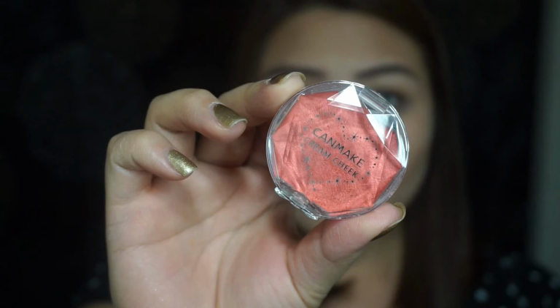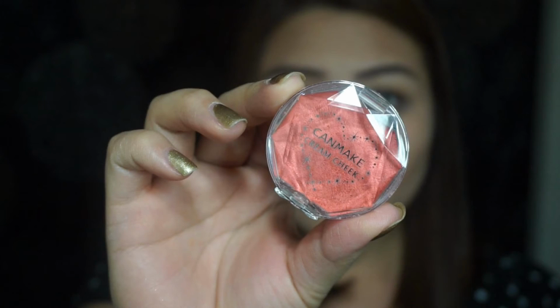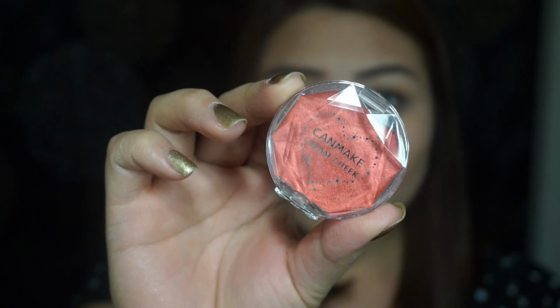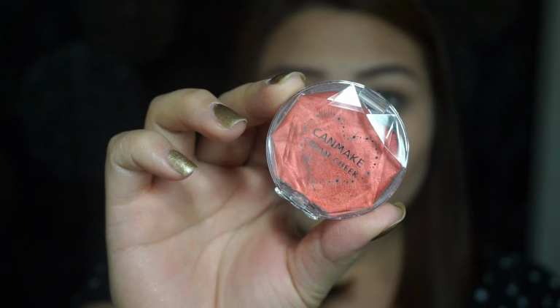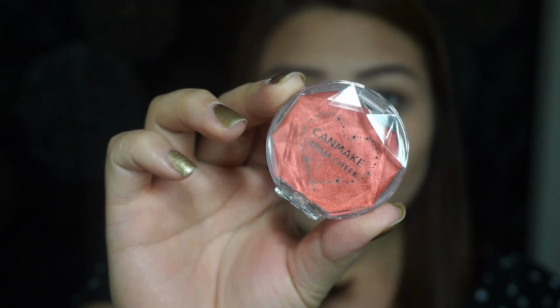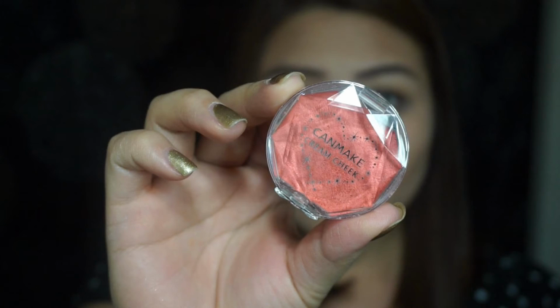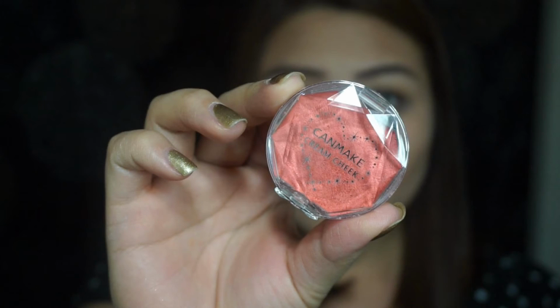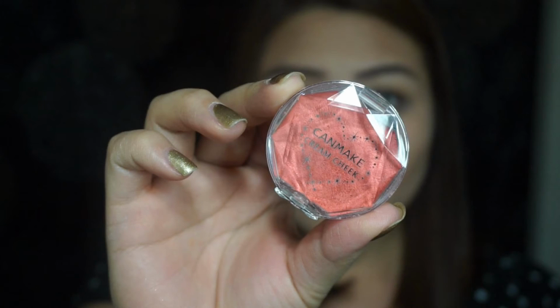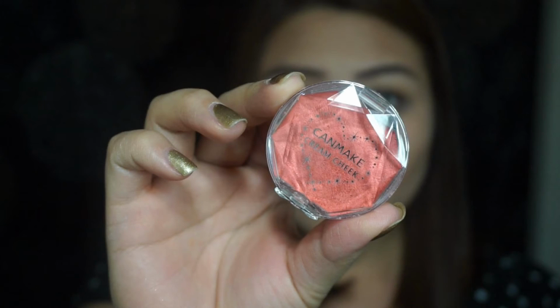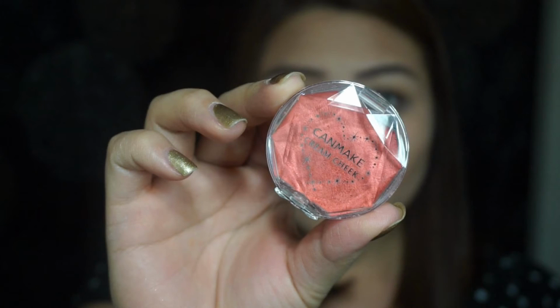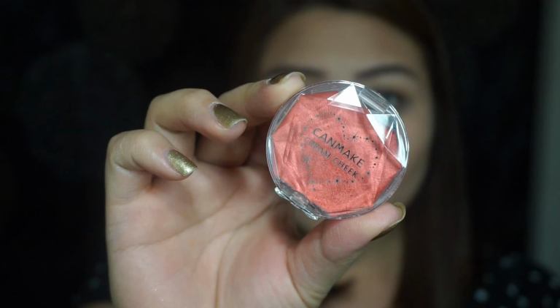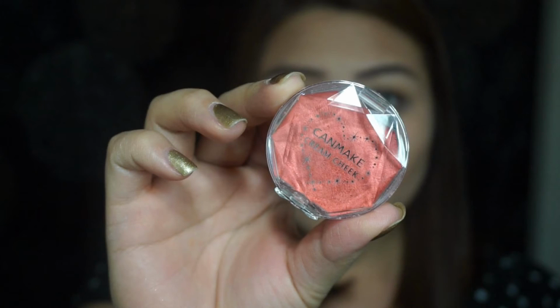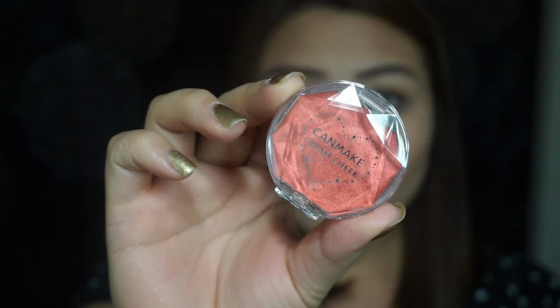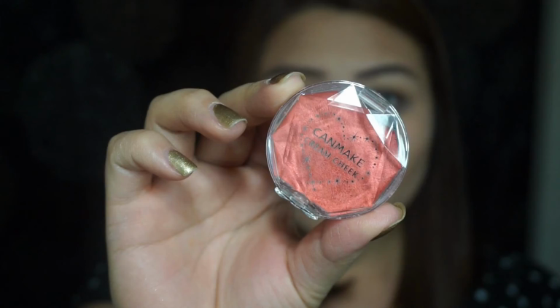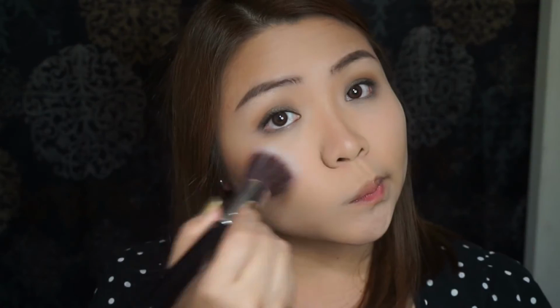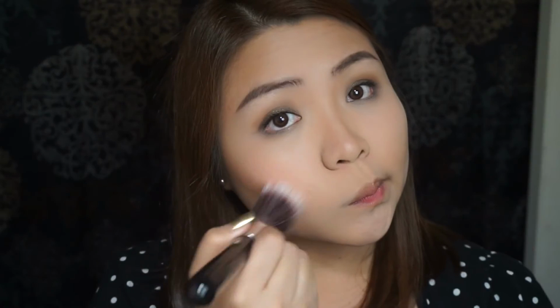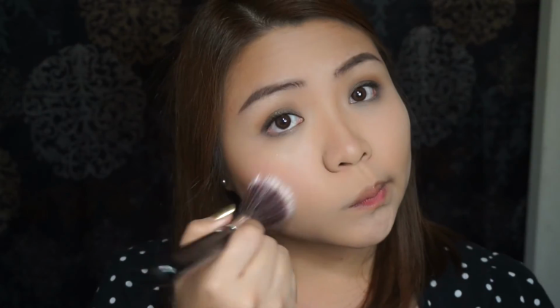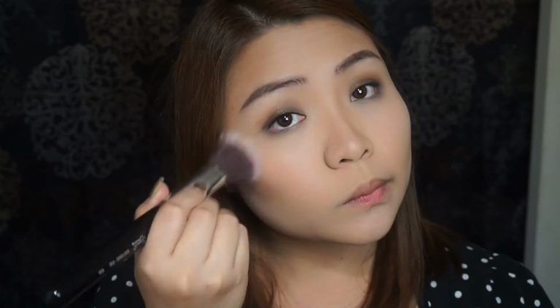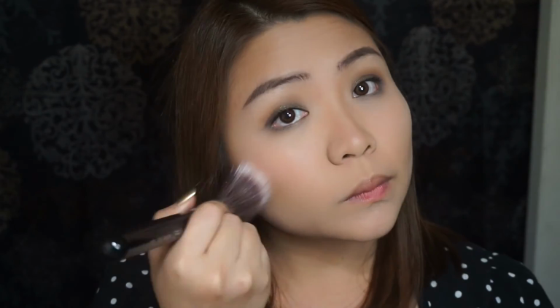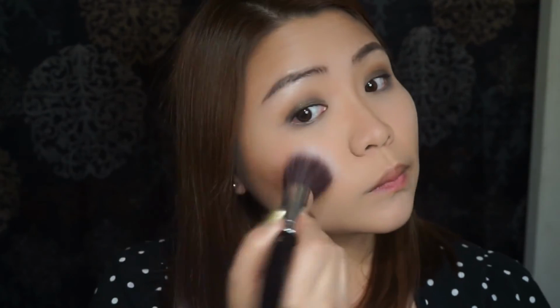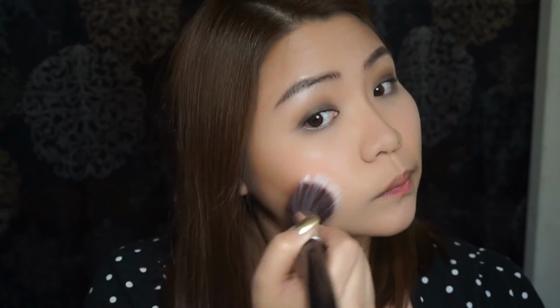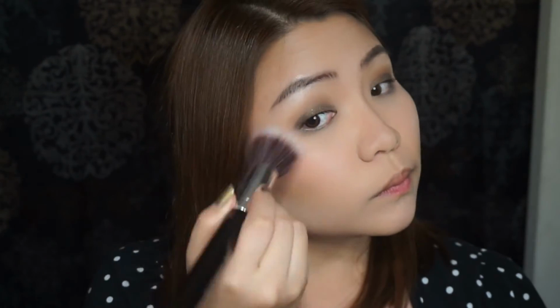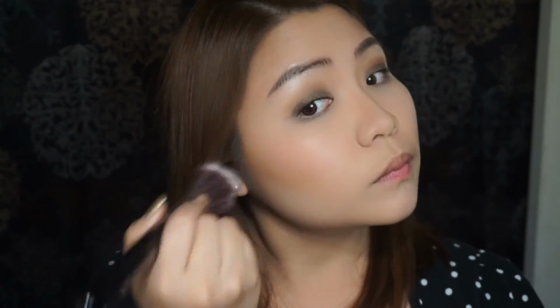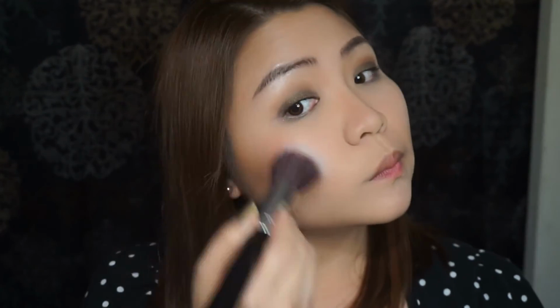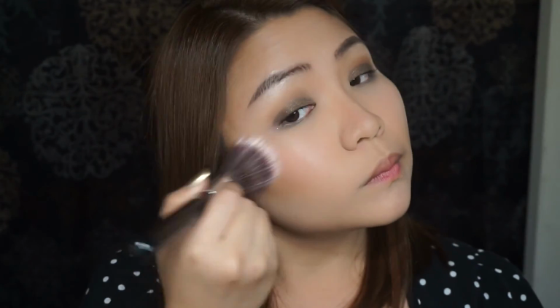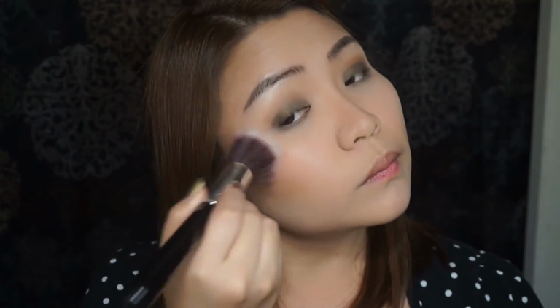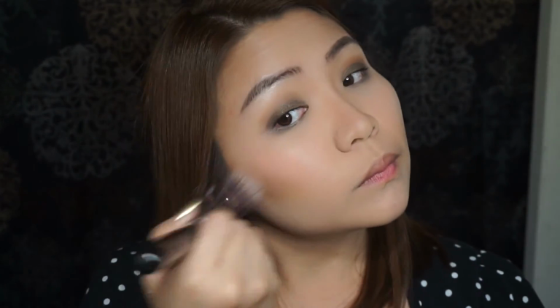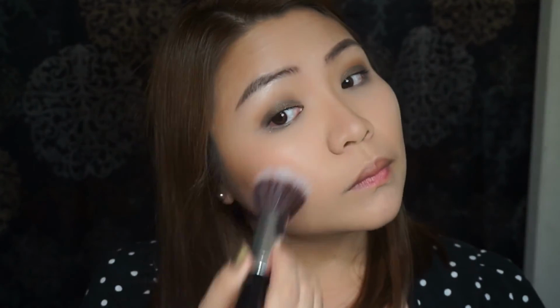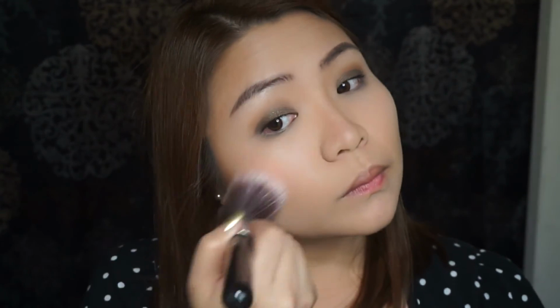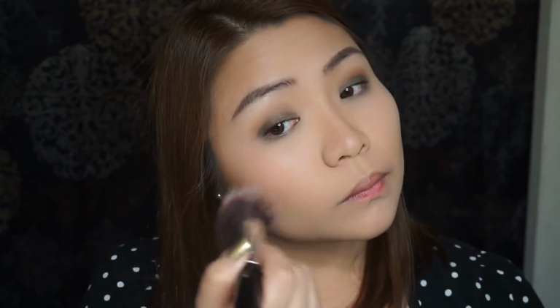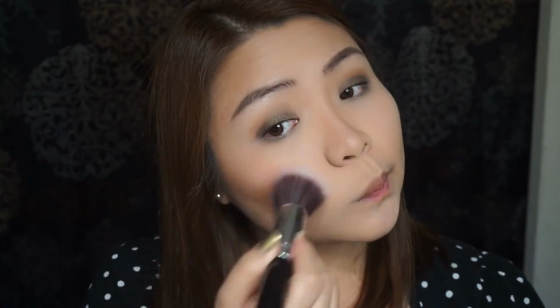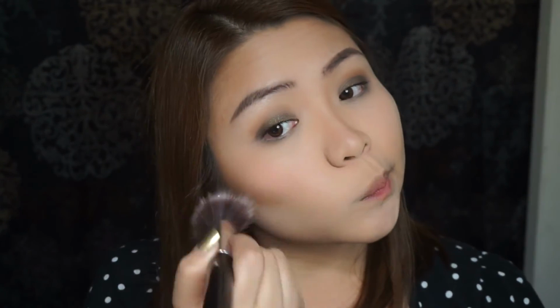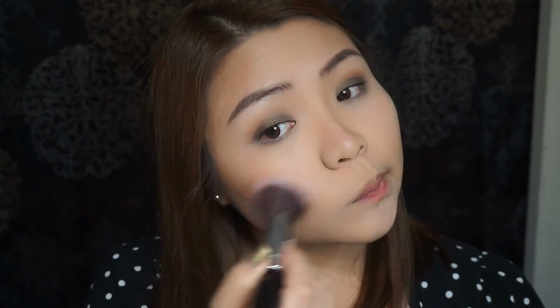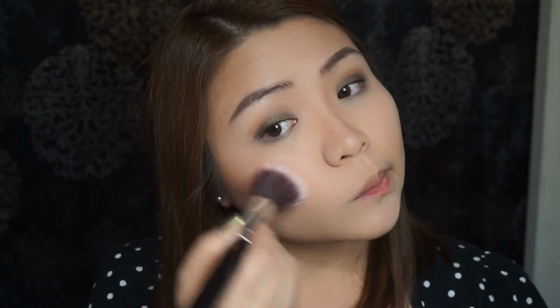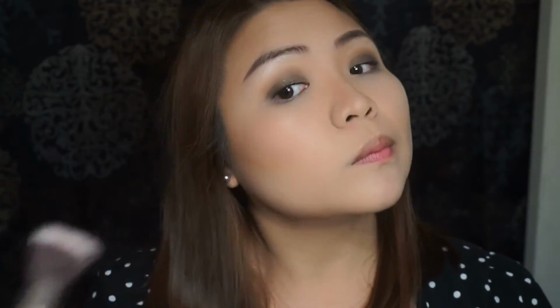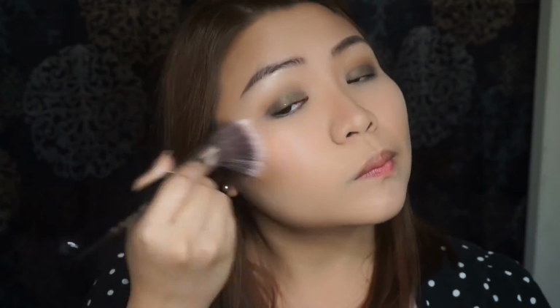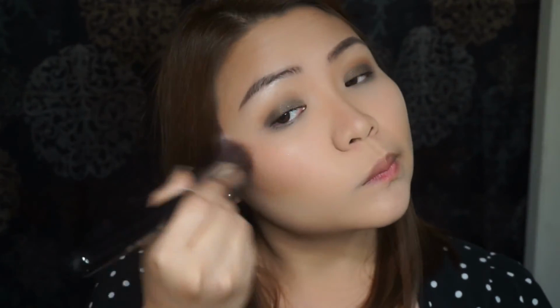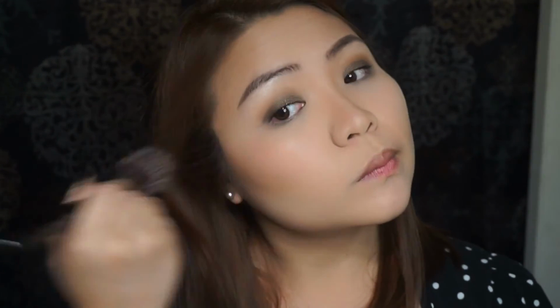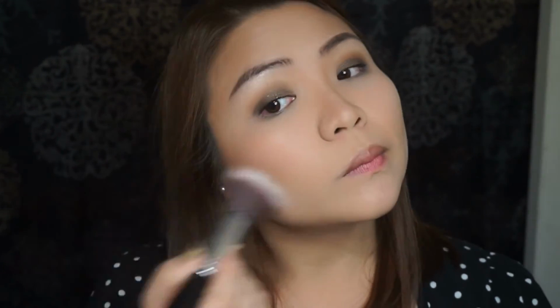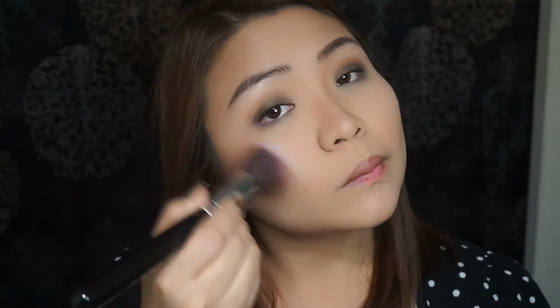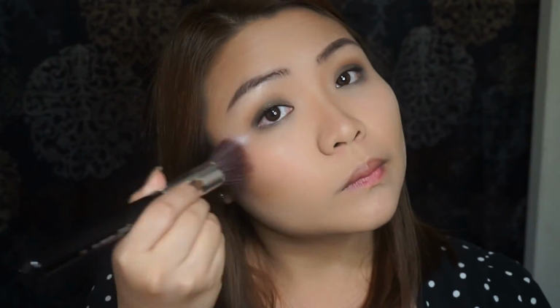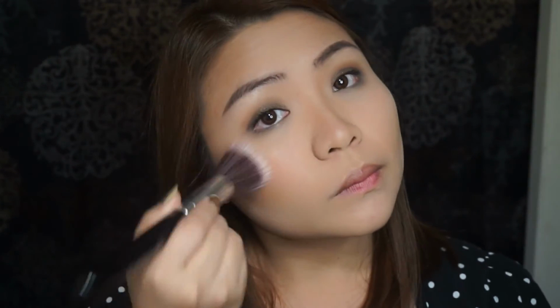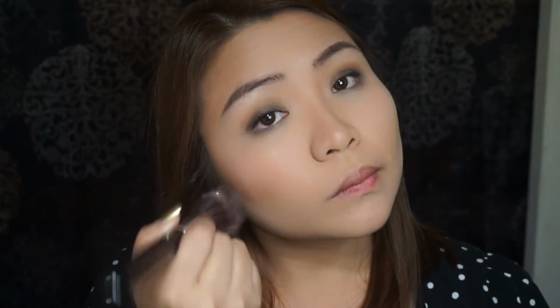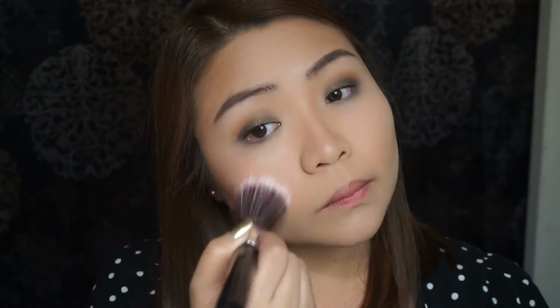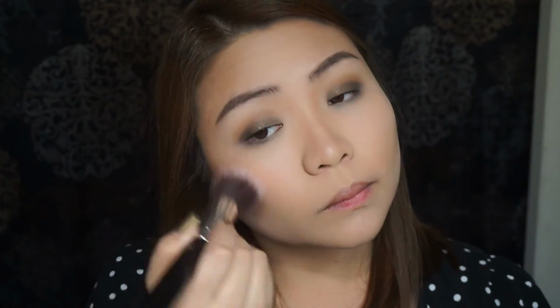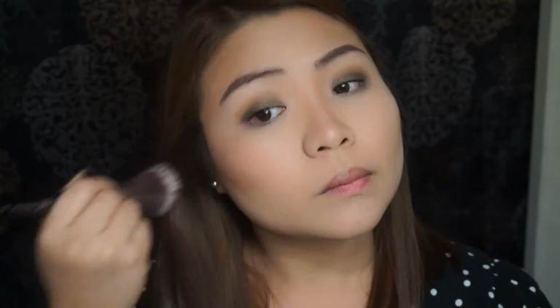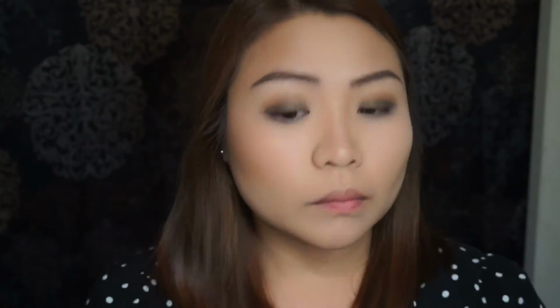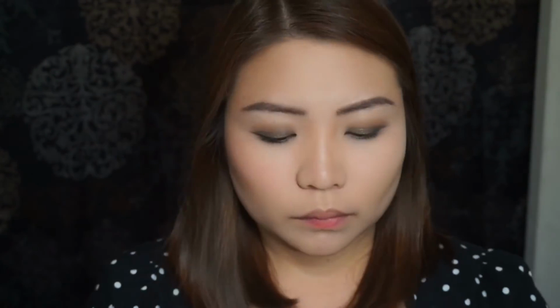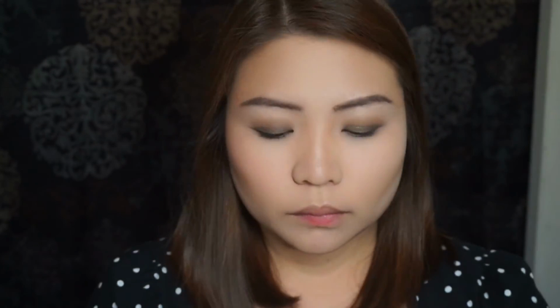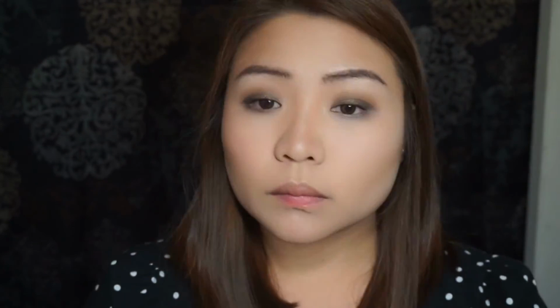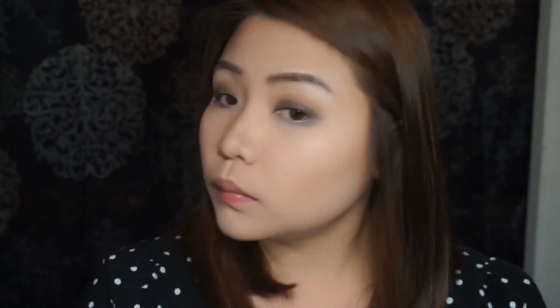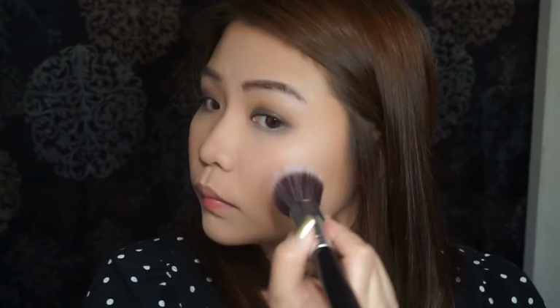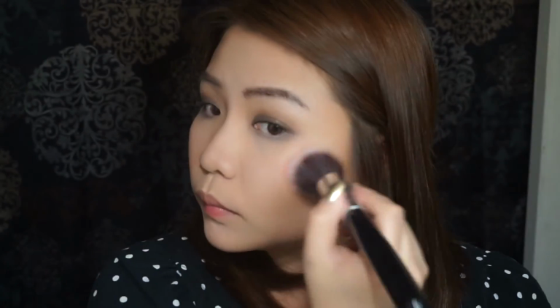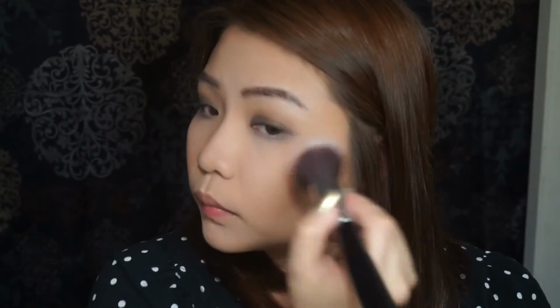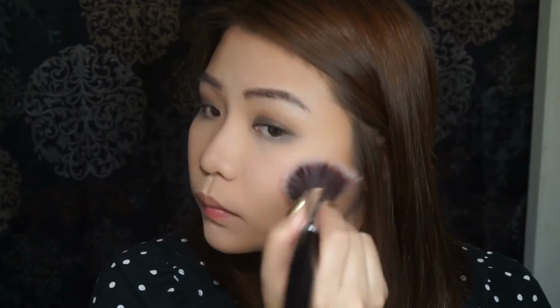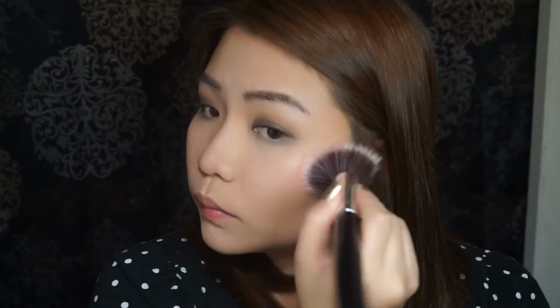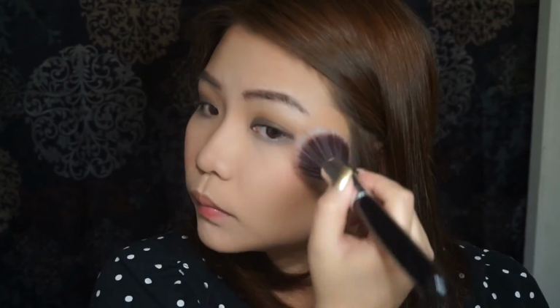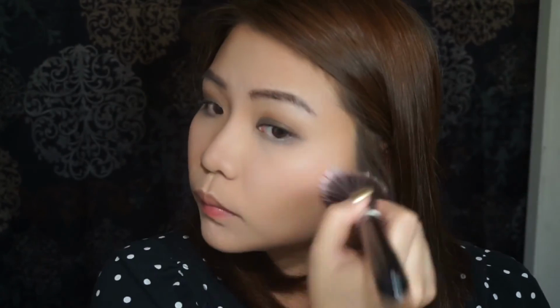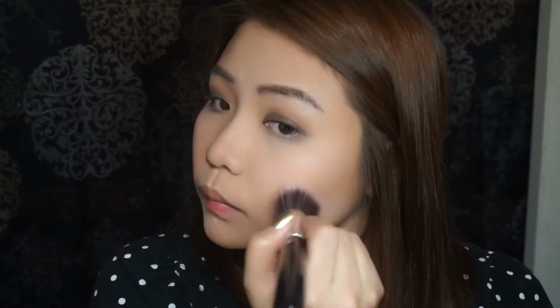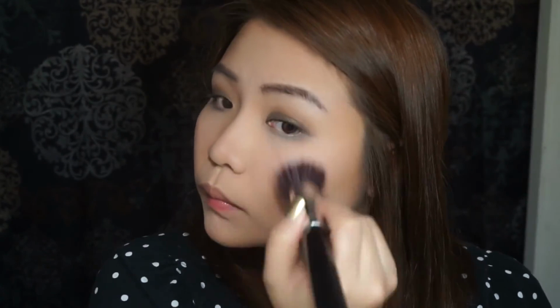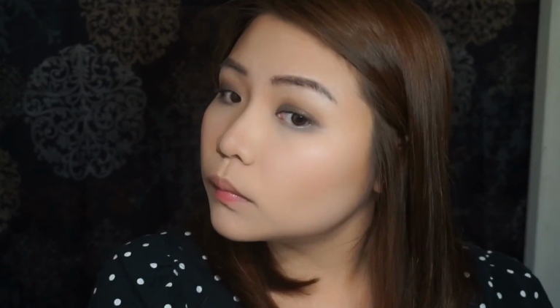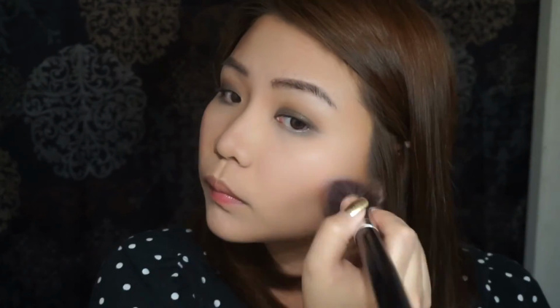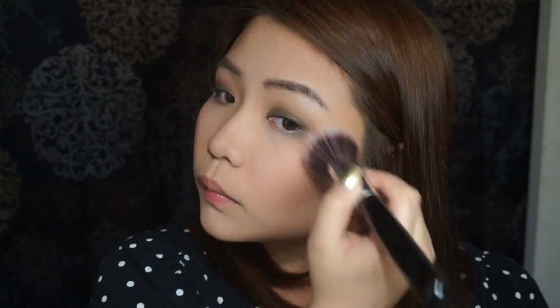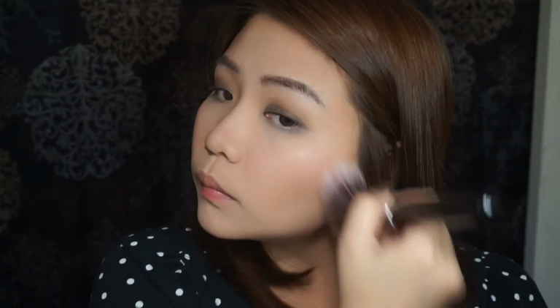For a natural looking glow, I'm going to use this Cream Blush from Can Make using a Stippling Brush.